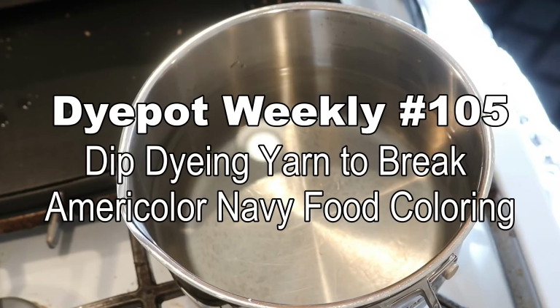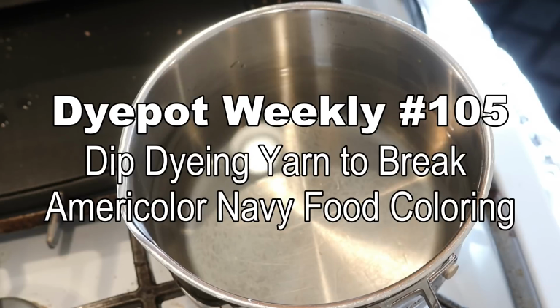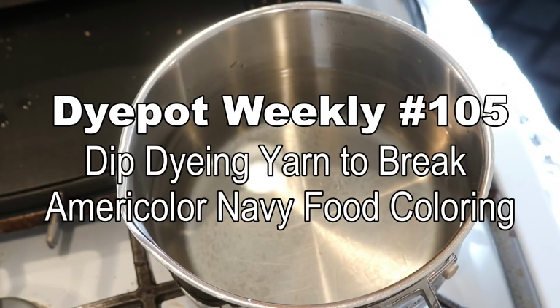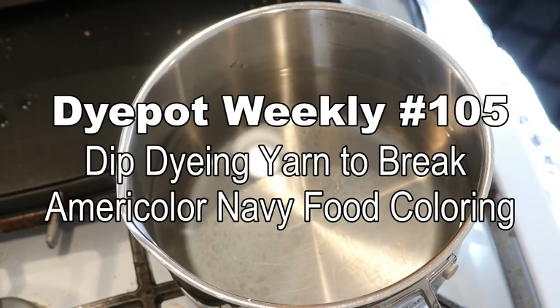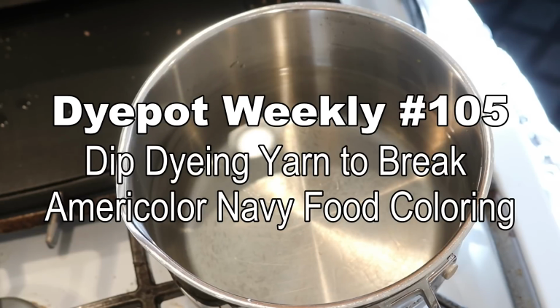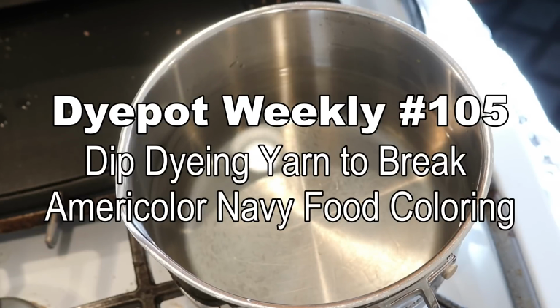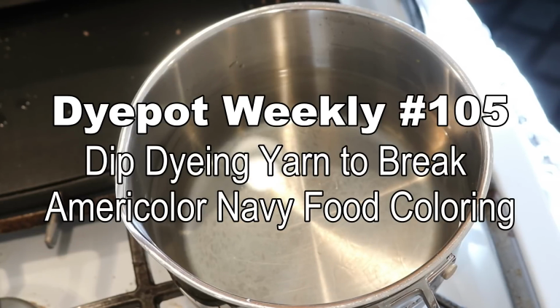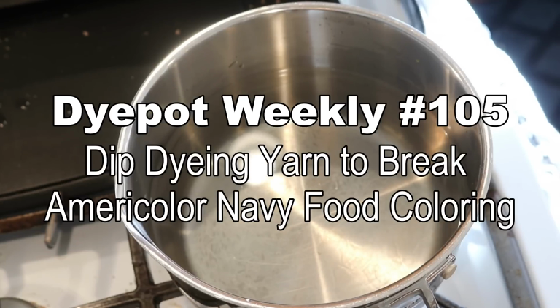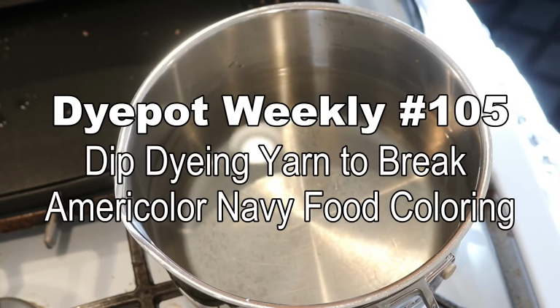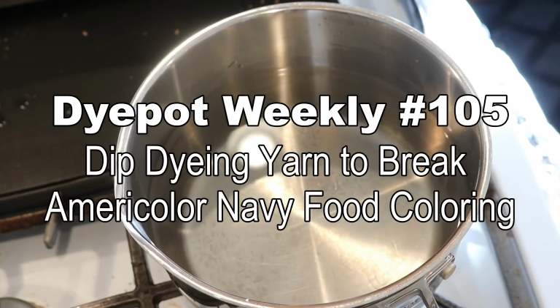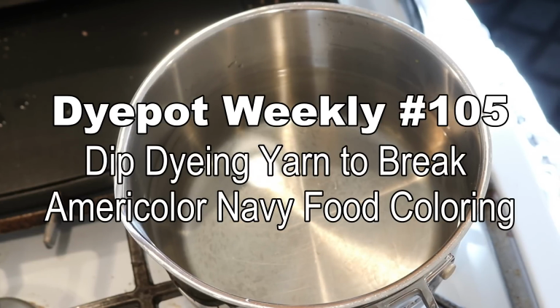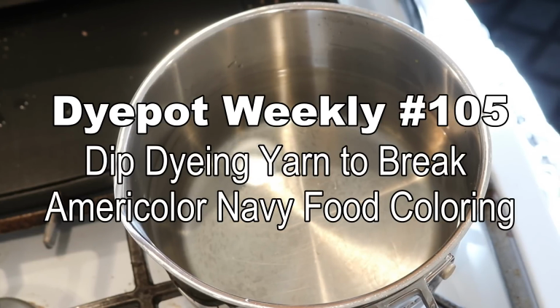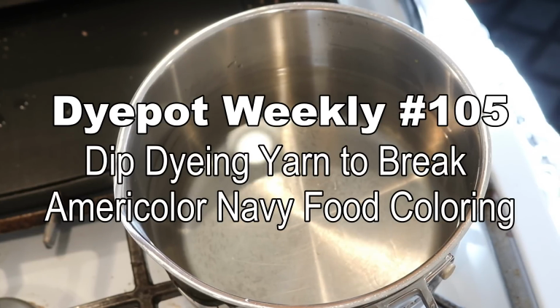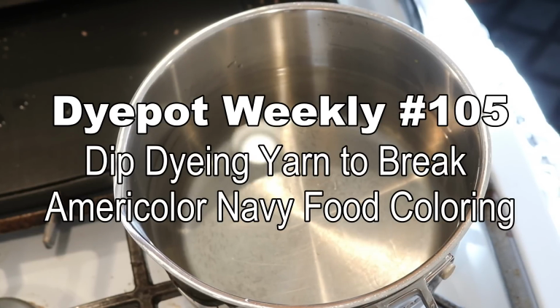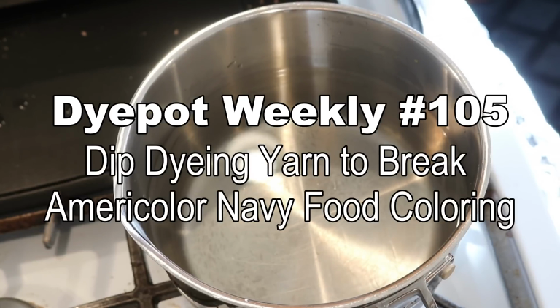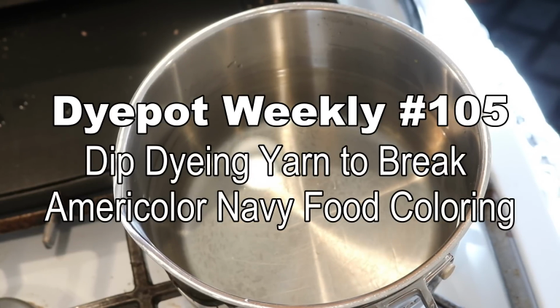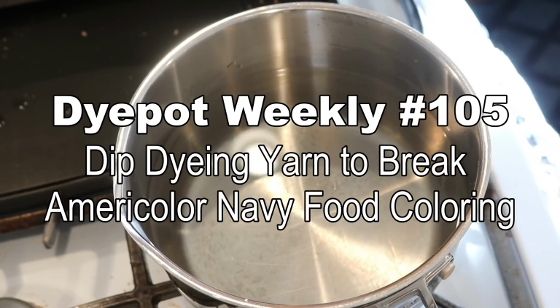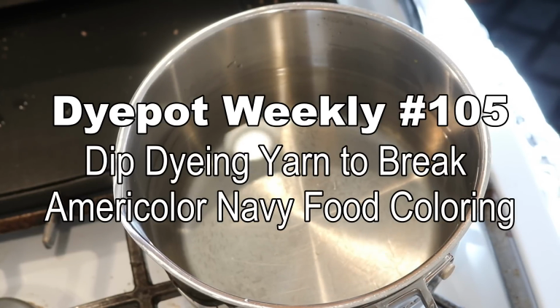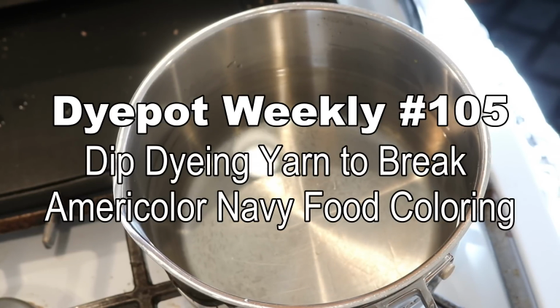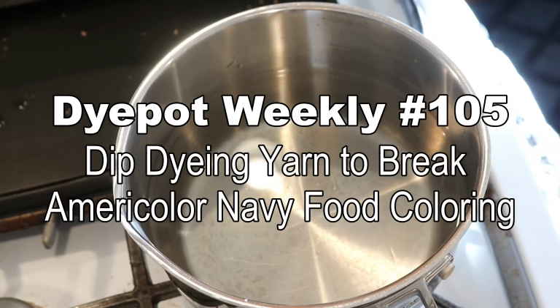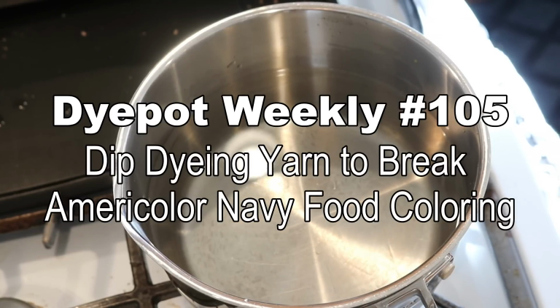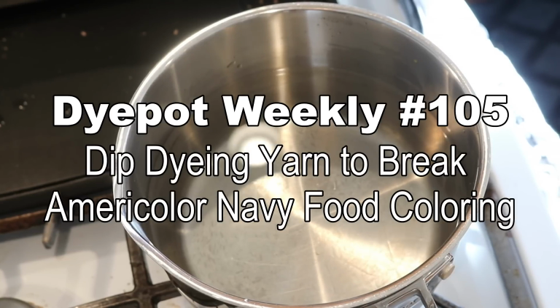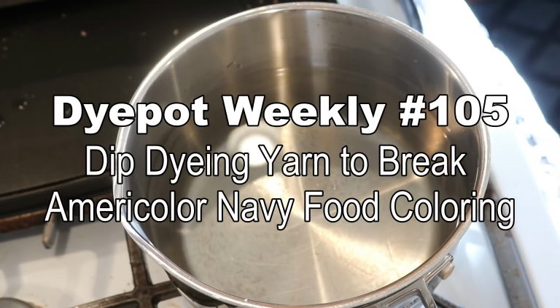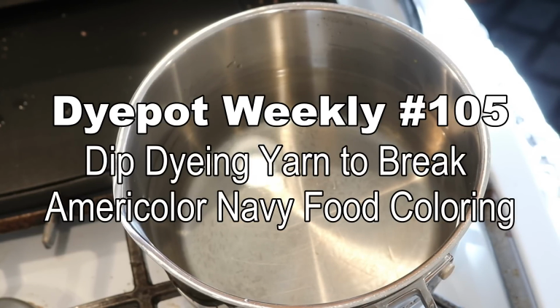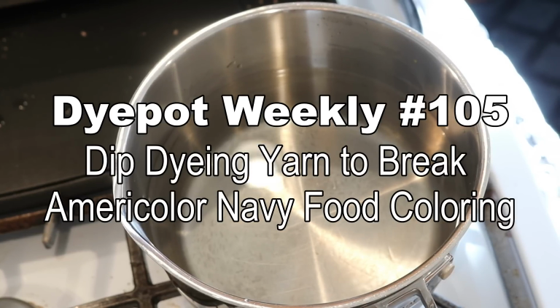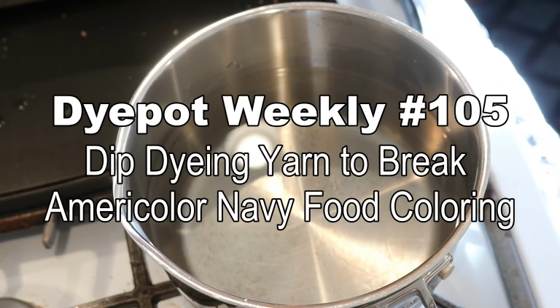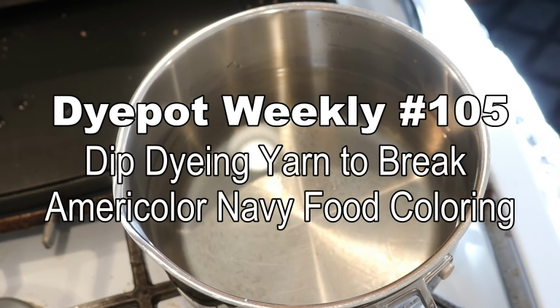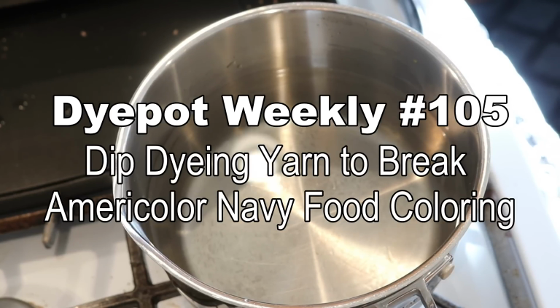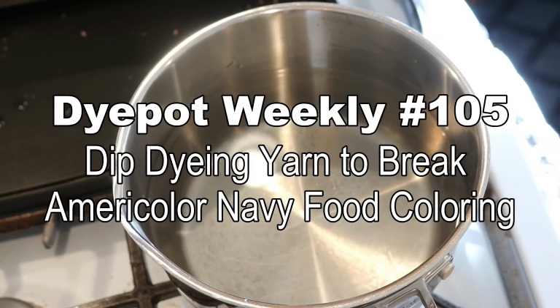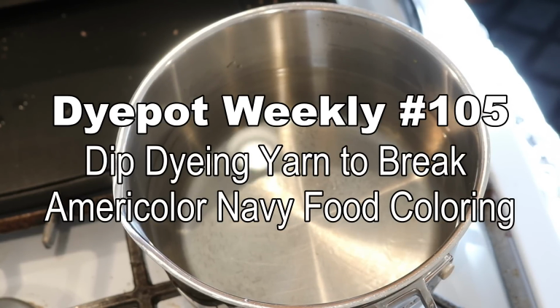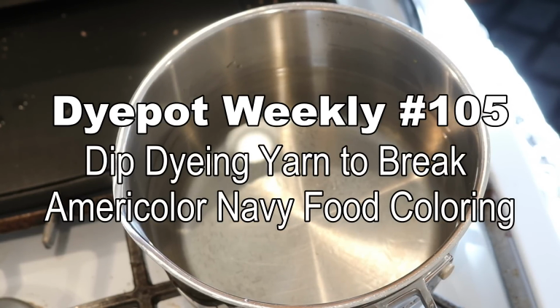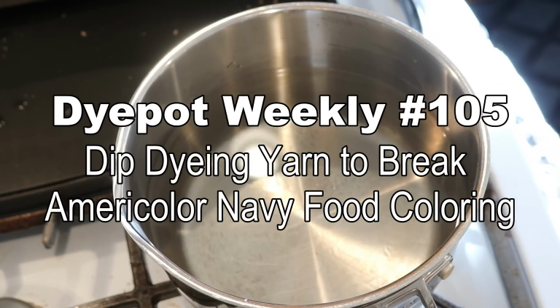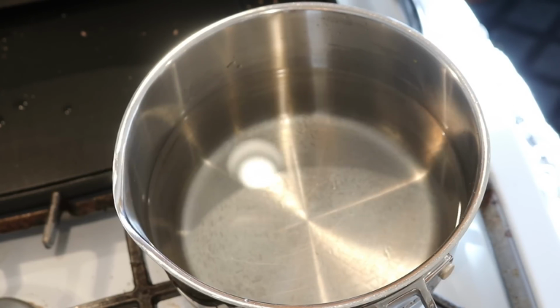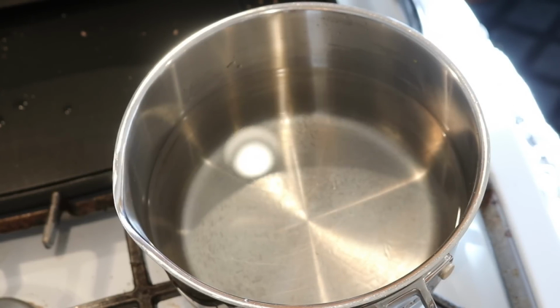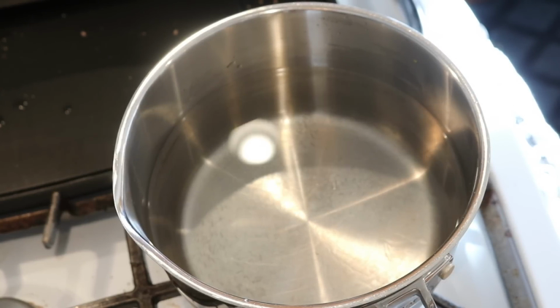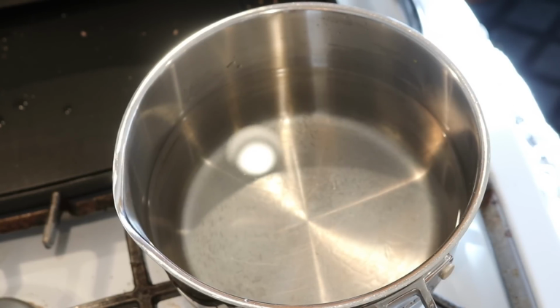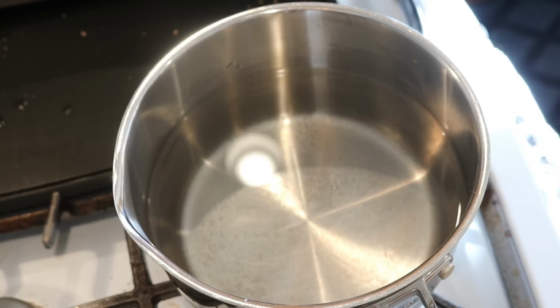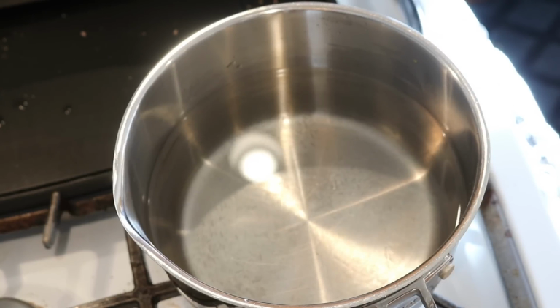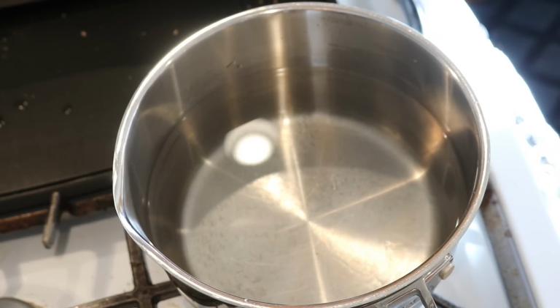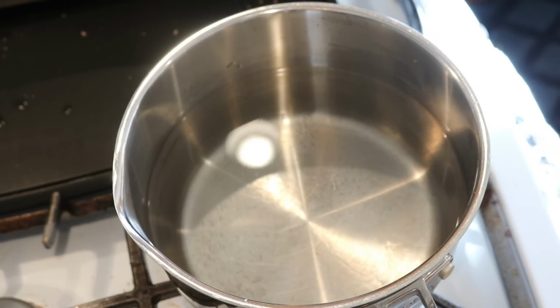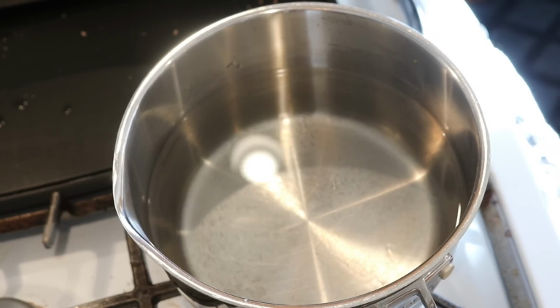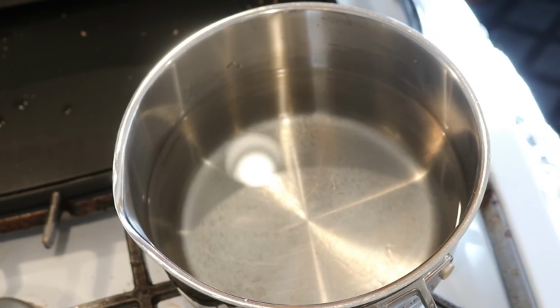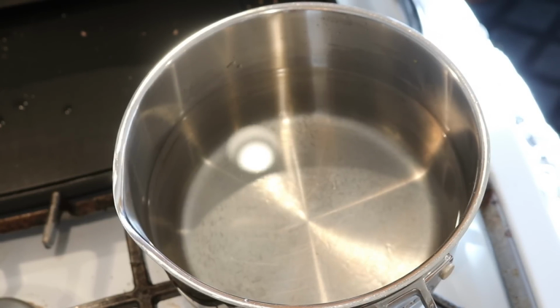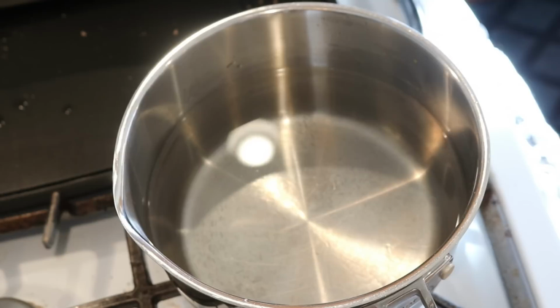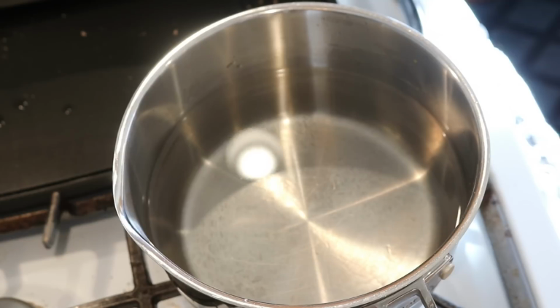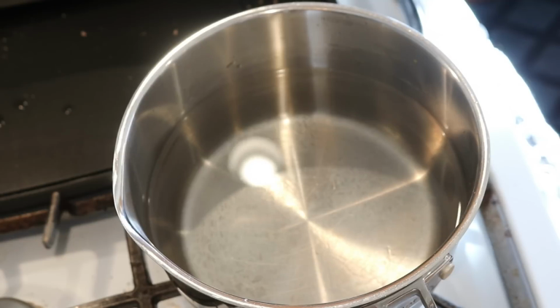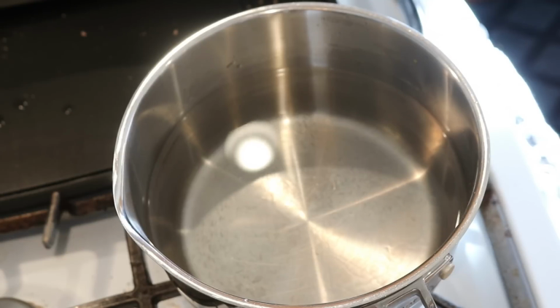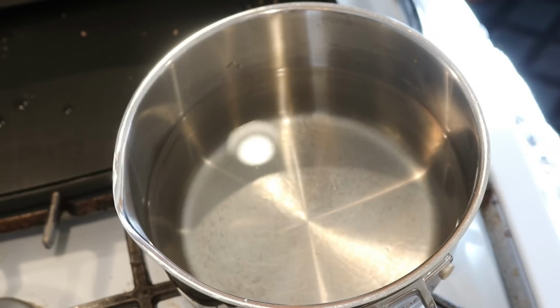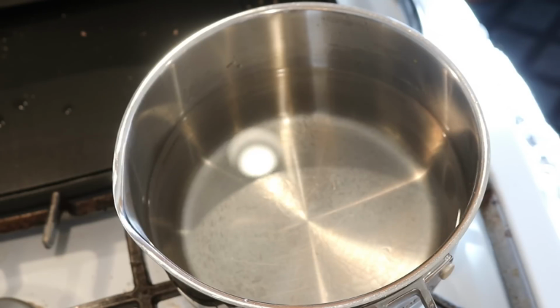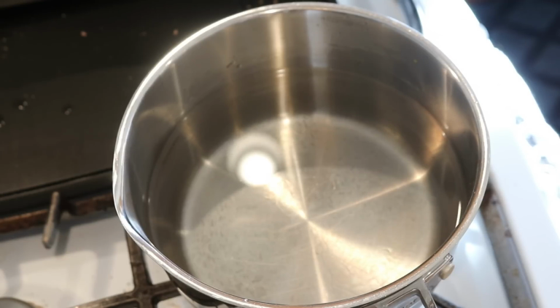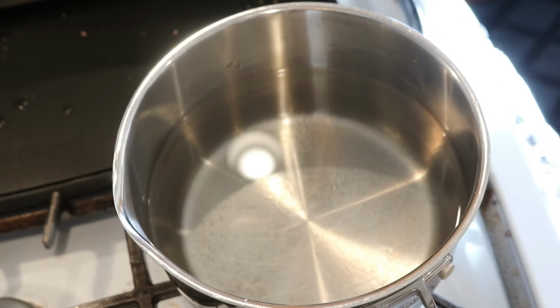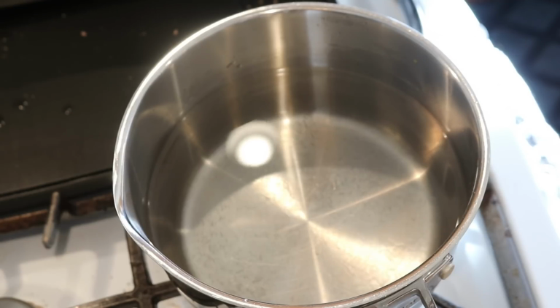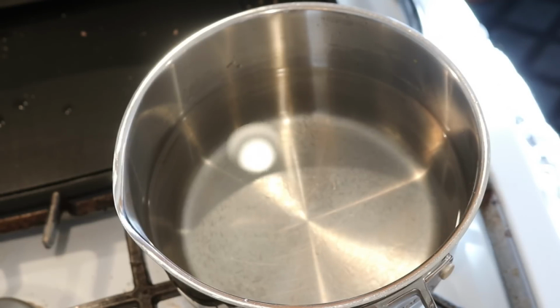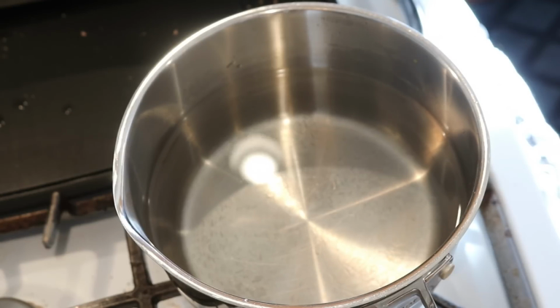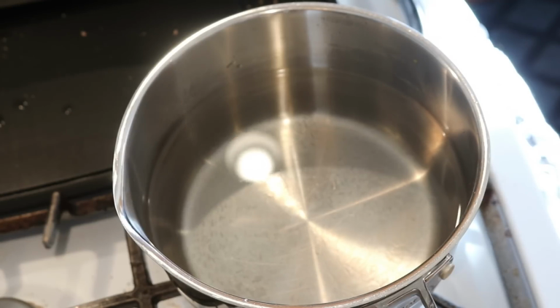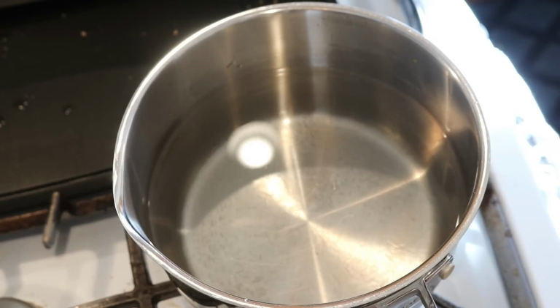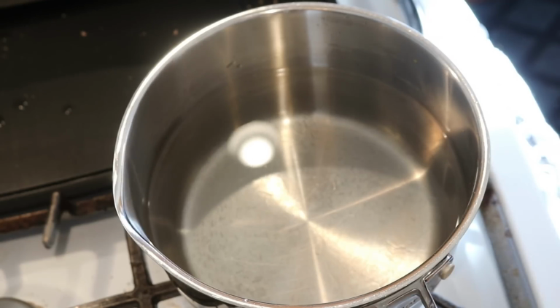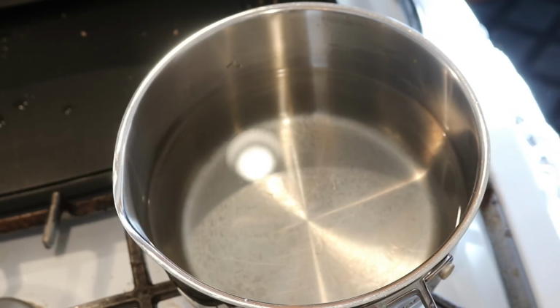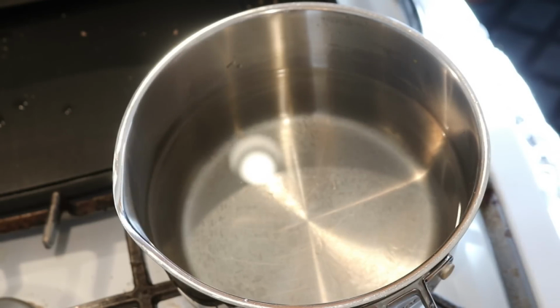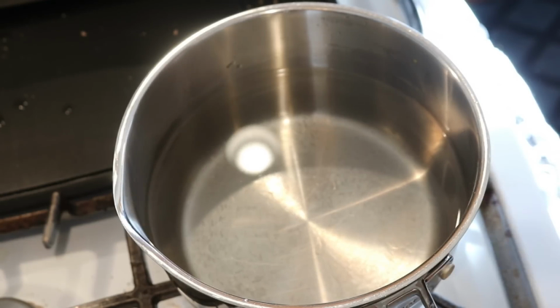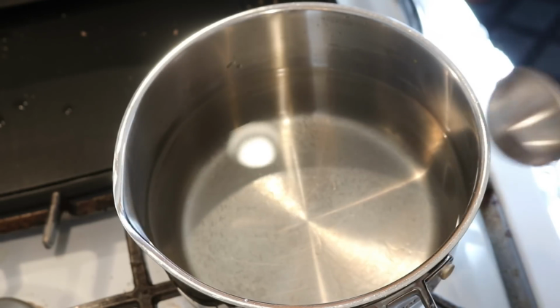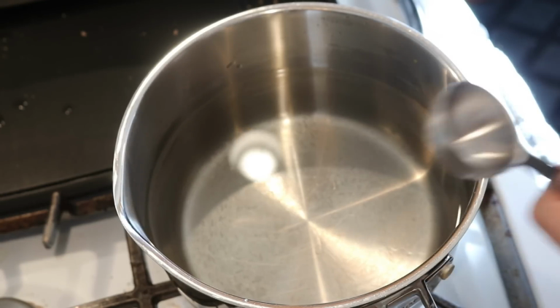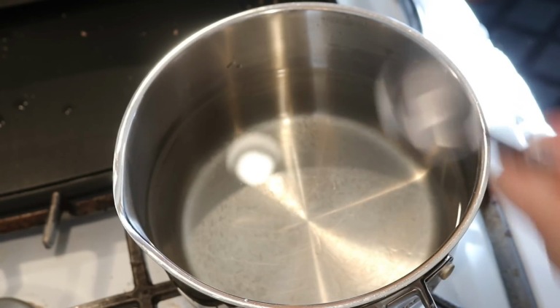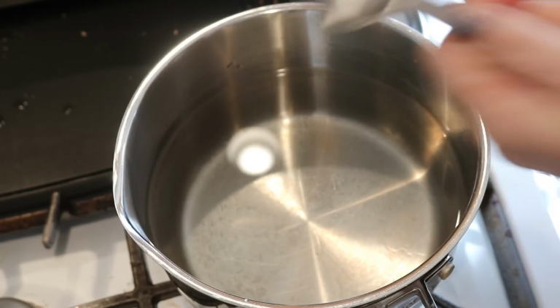Hi everyone! I am Rebecca from Chemnitz and today we are gonna do some dip dyeing.